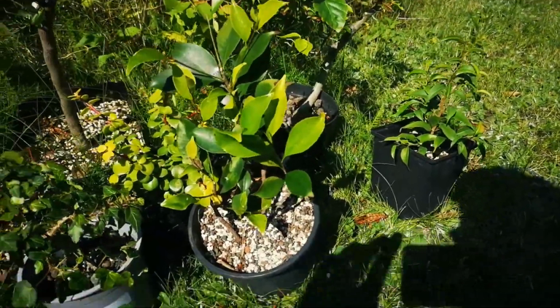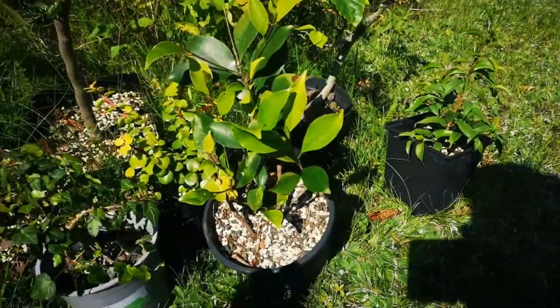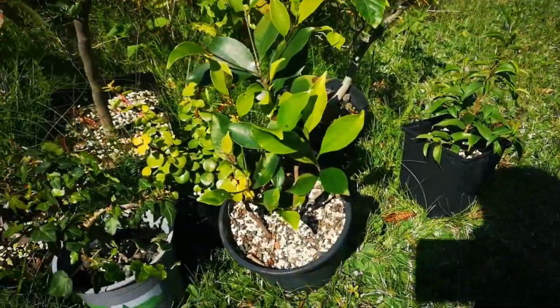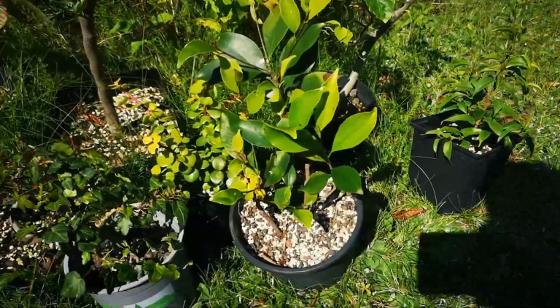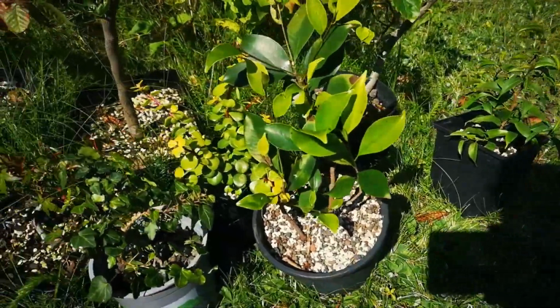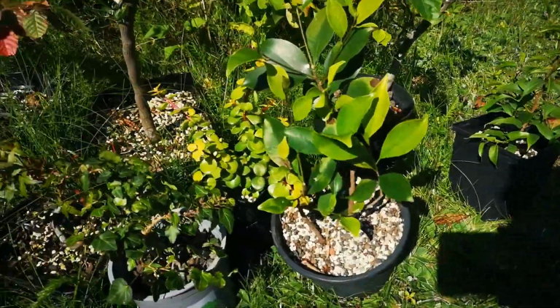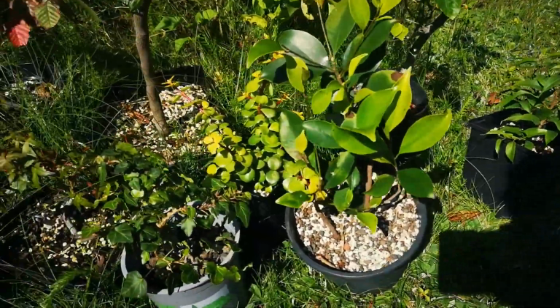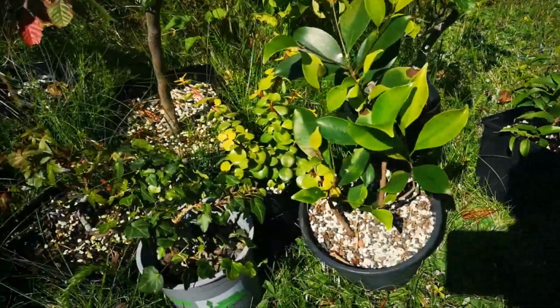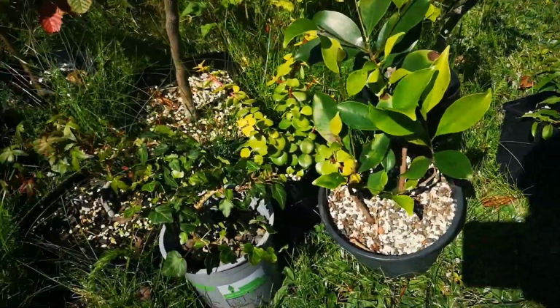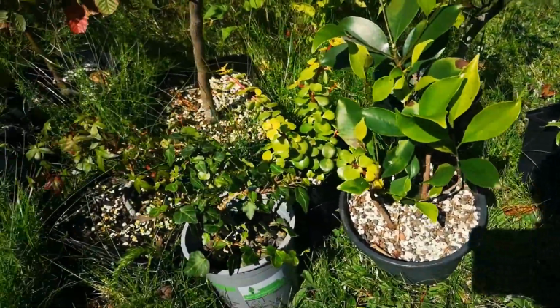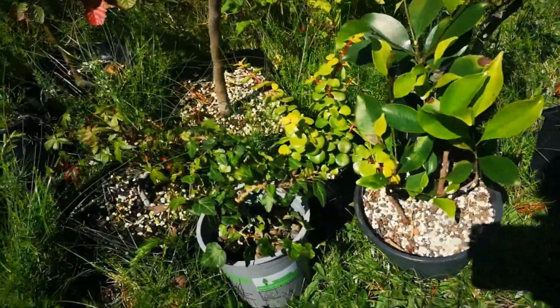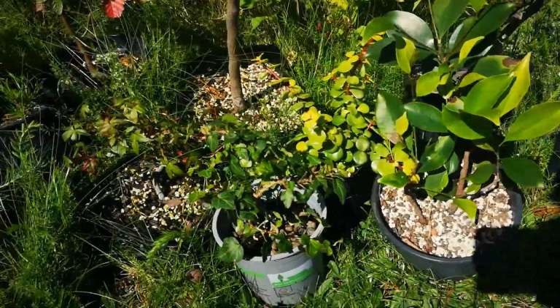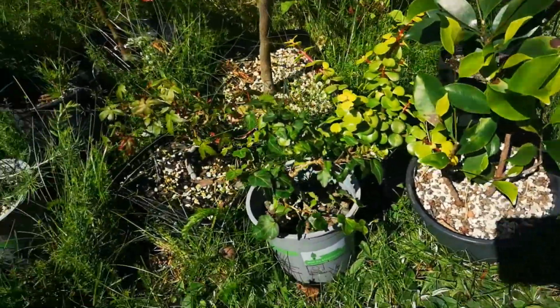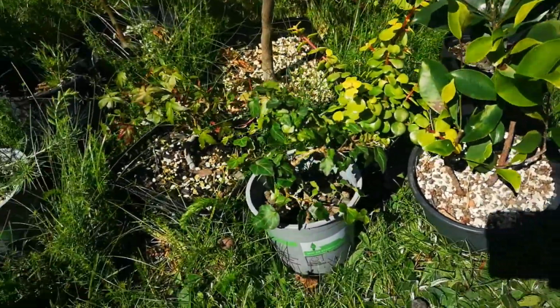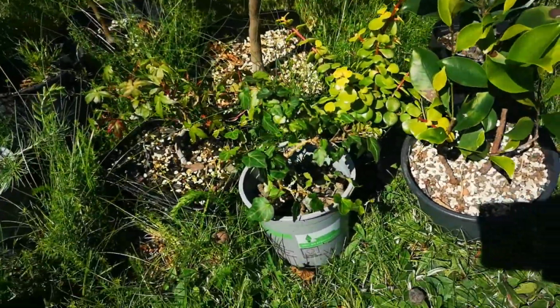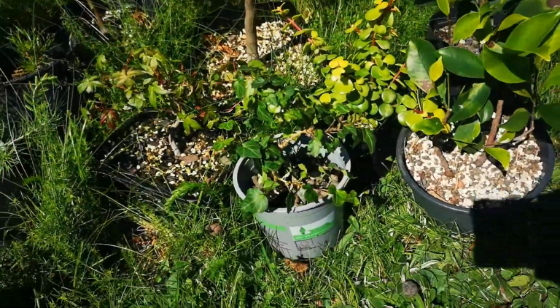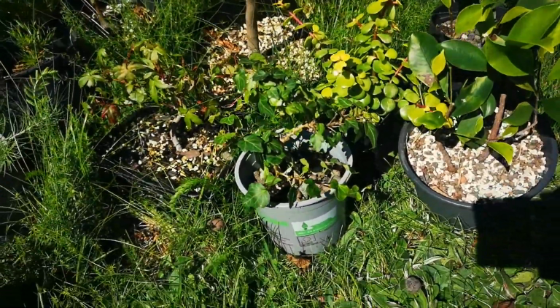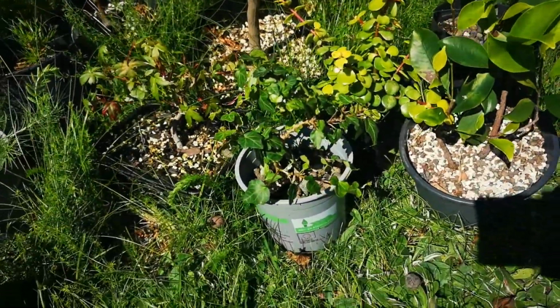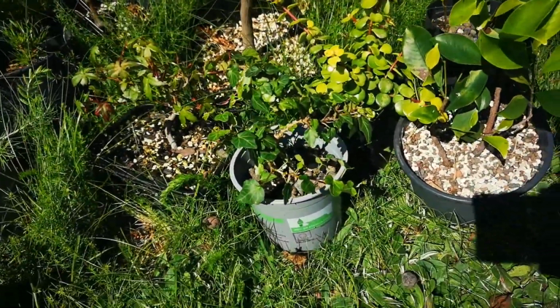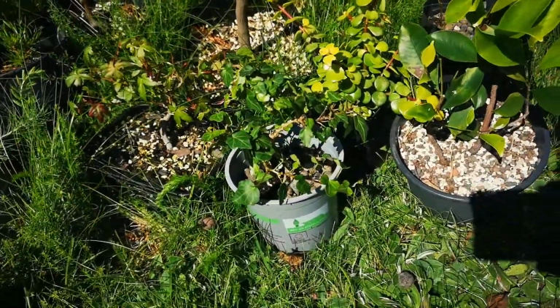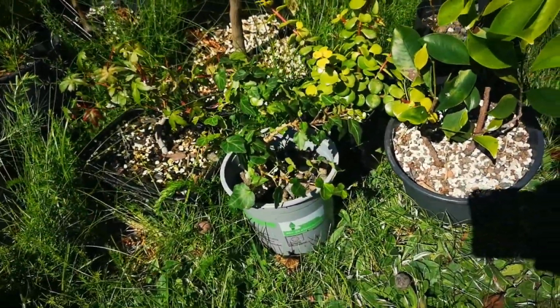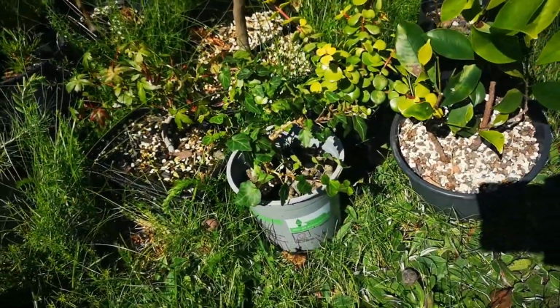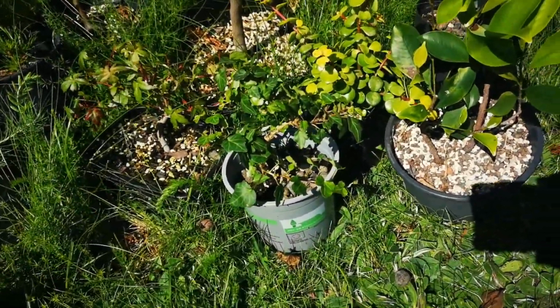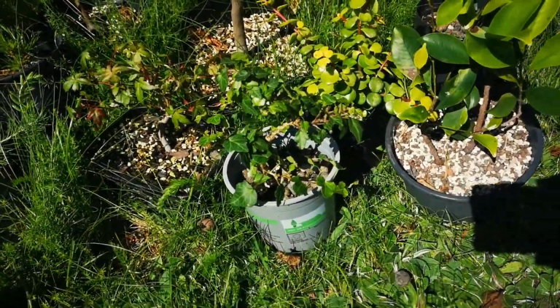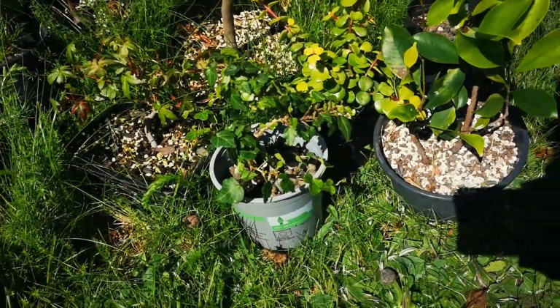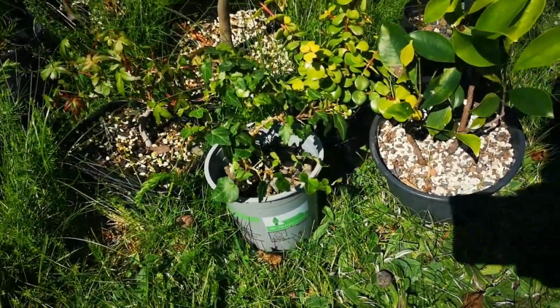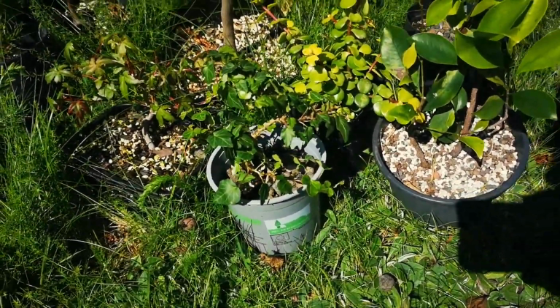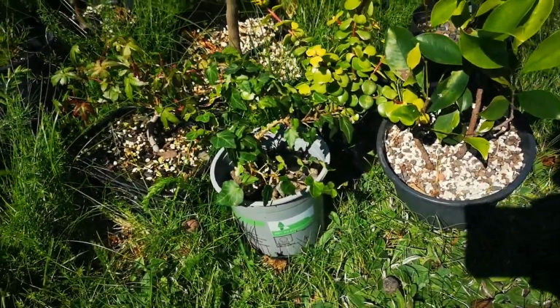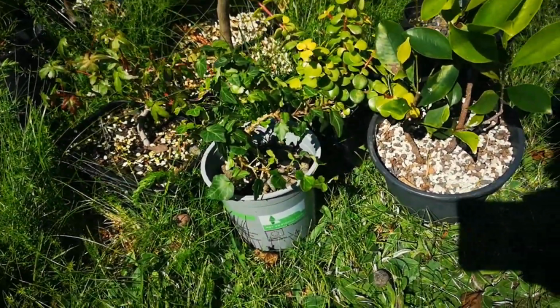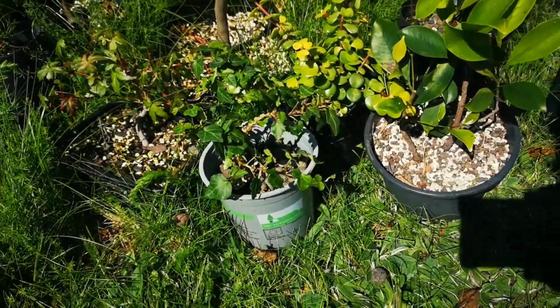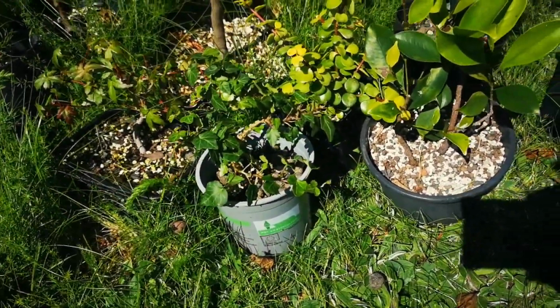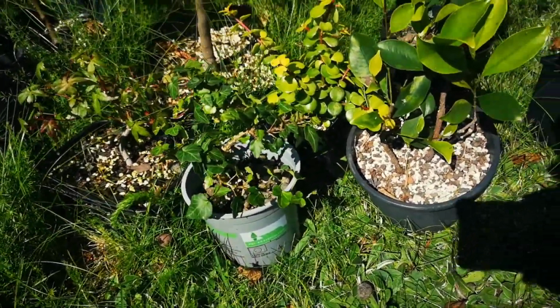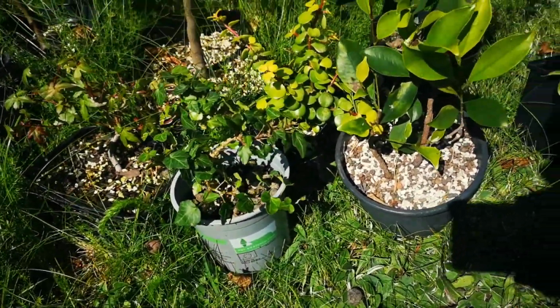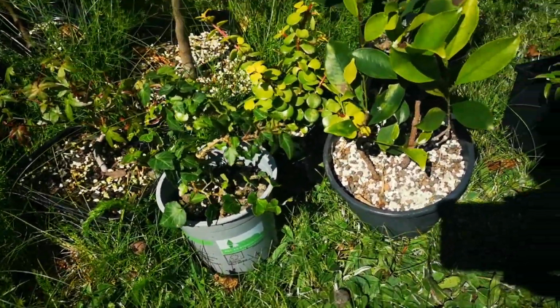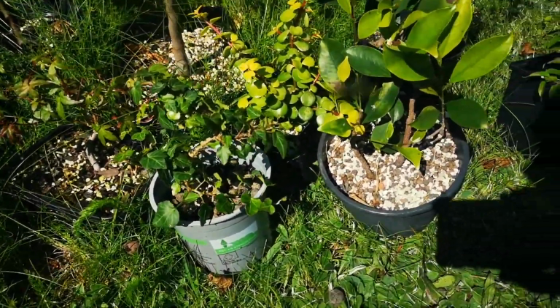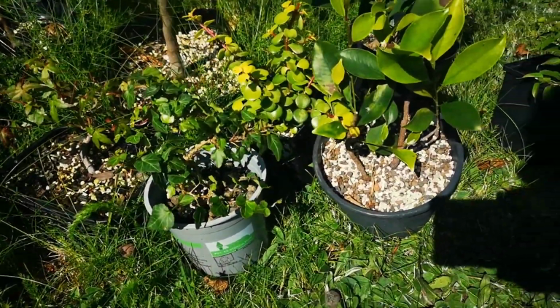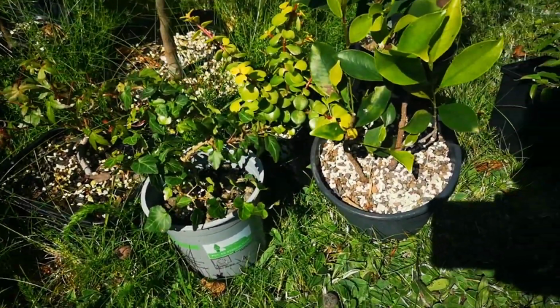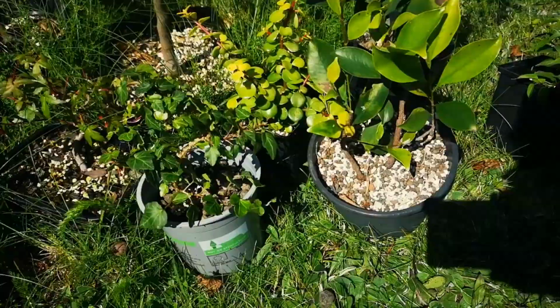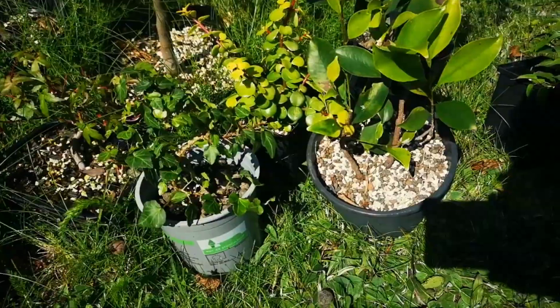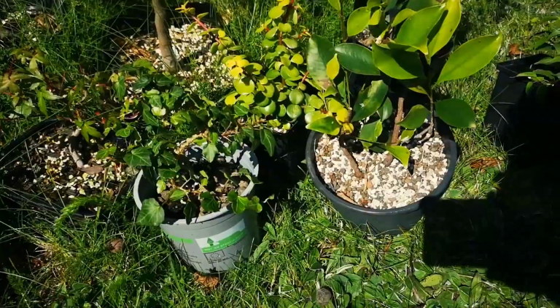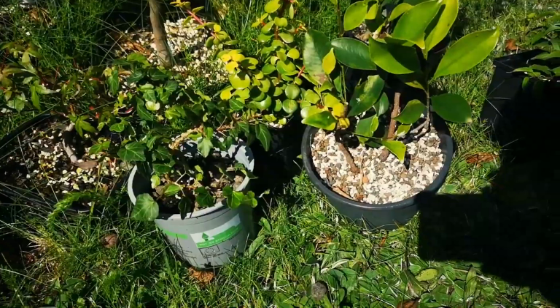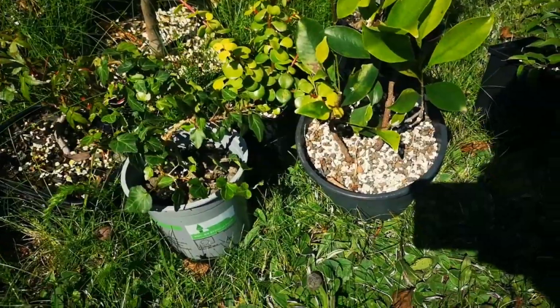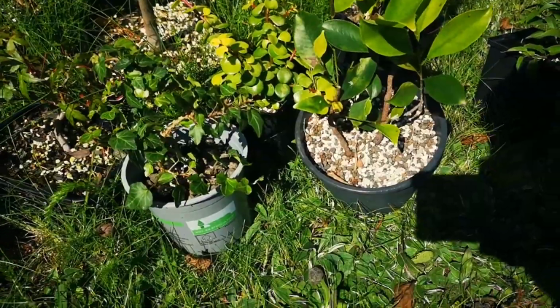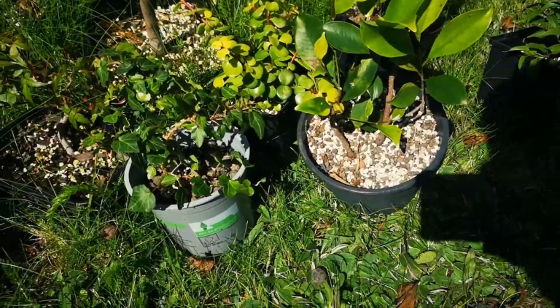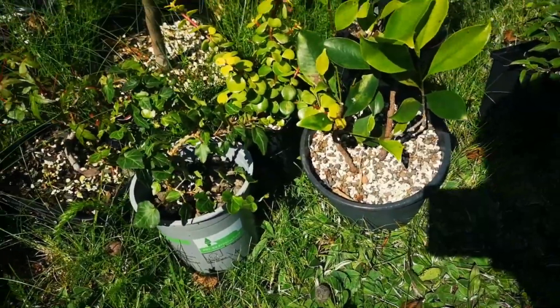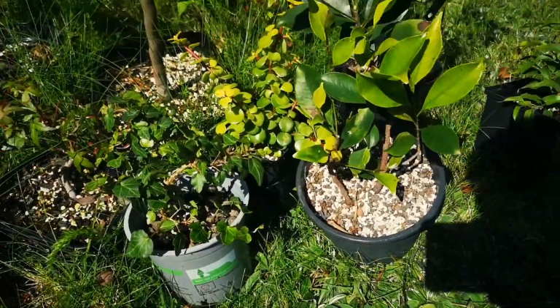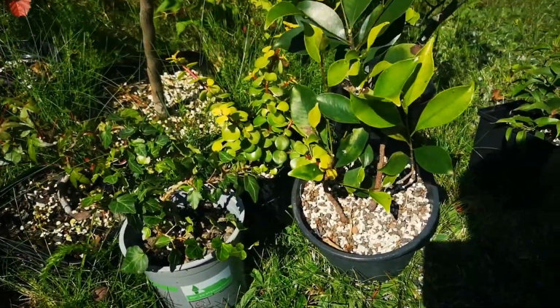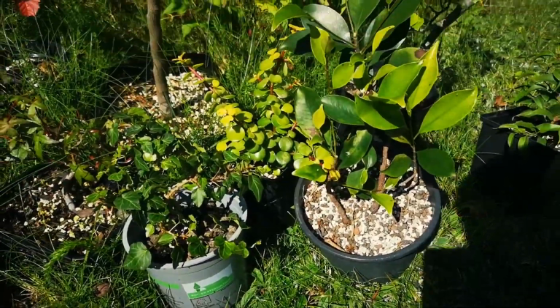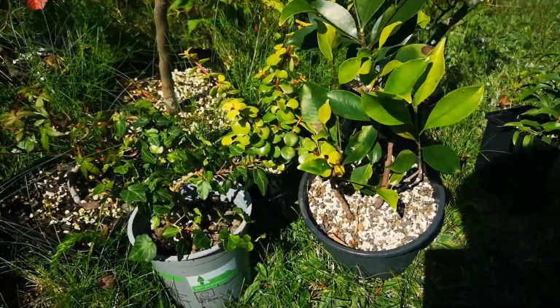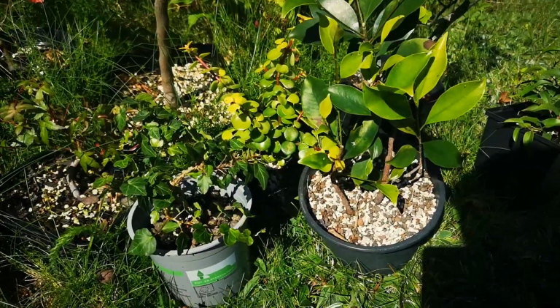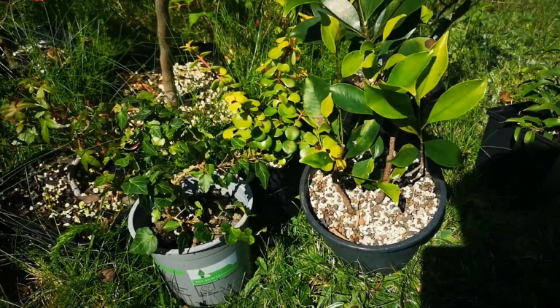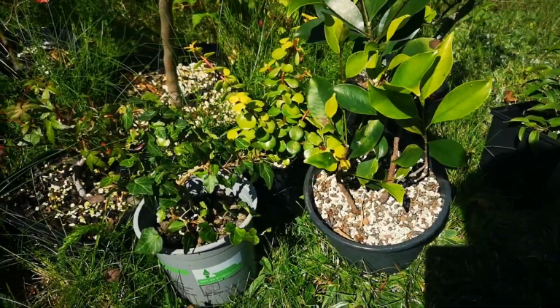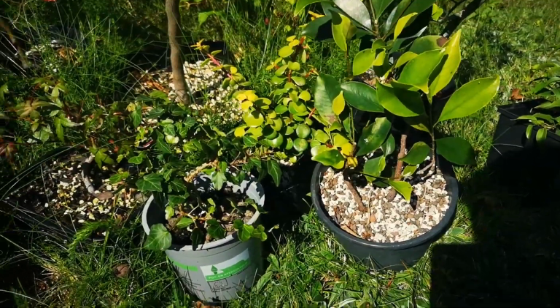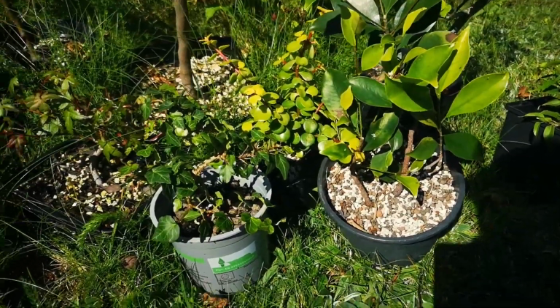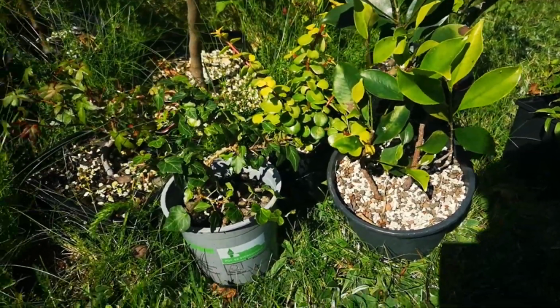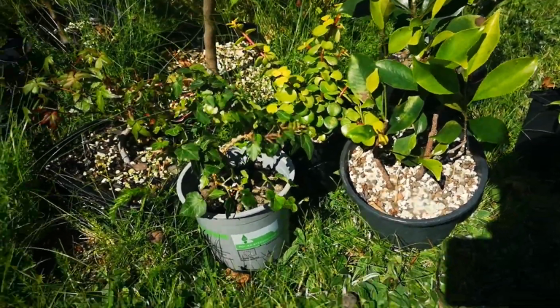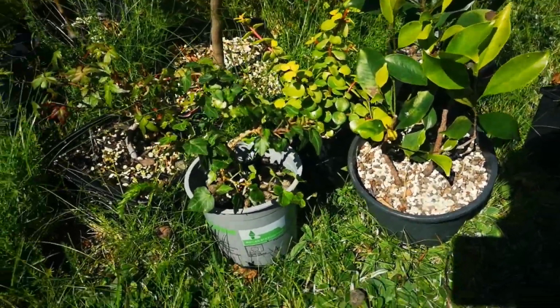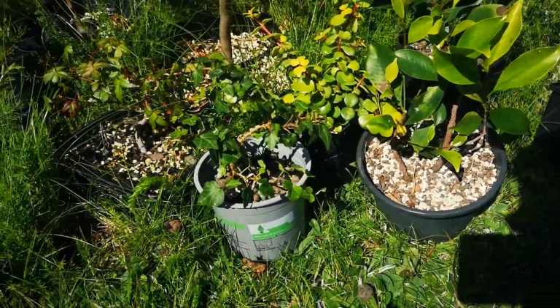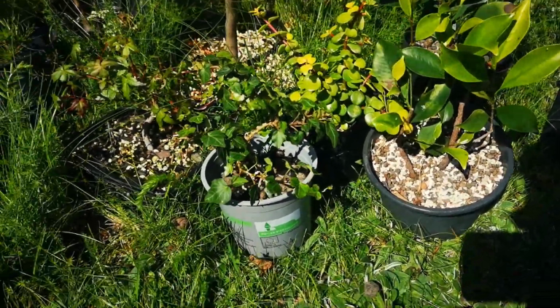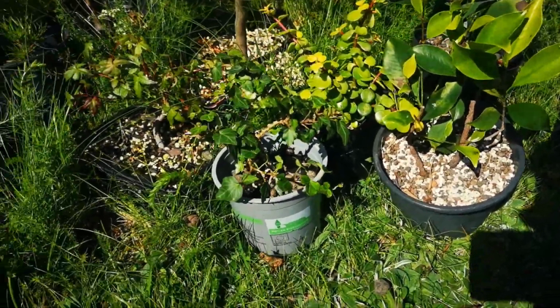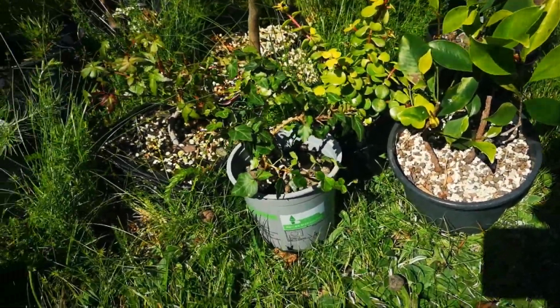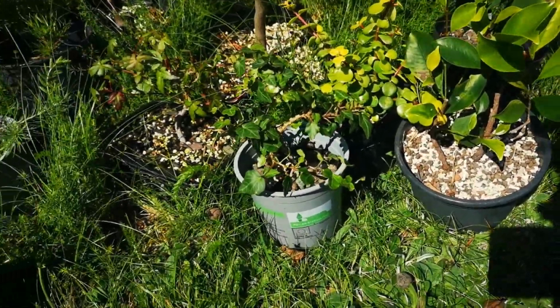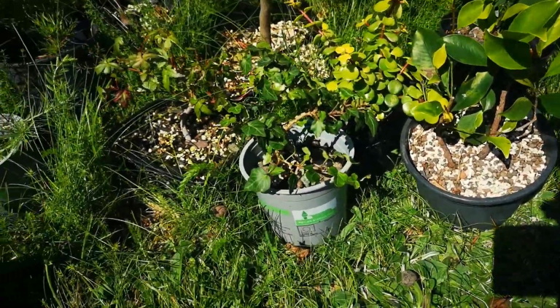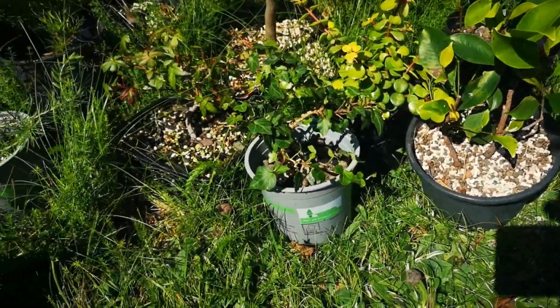Welcome to another video. Today I would like to show you some of my pre-bonsai that I'm working on.